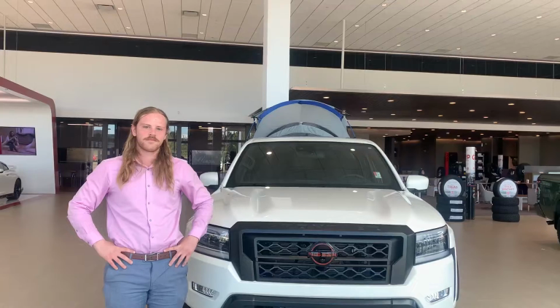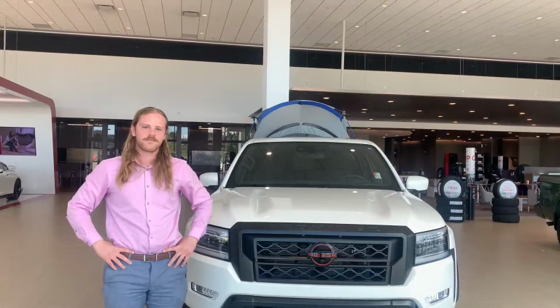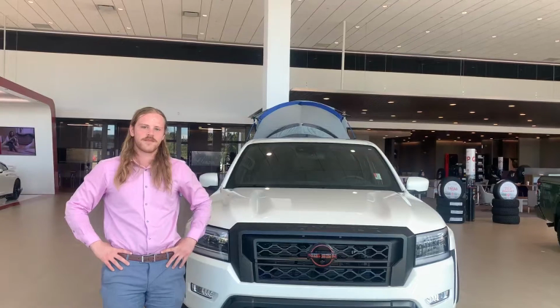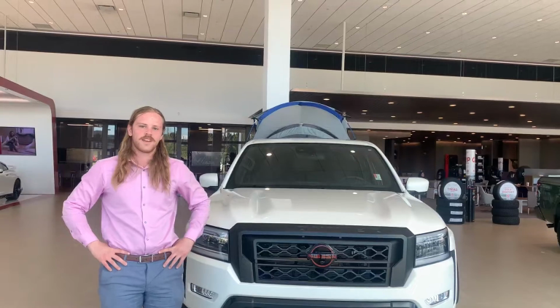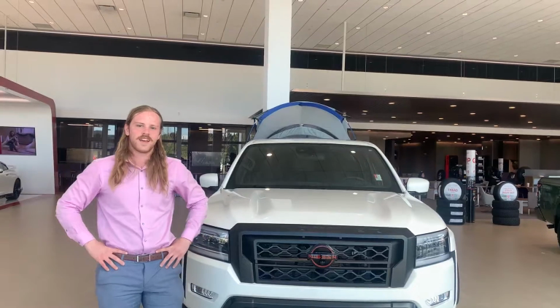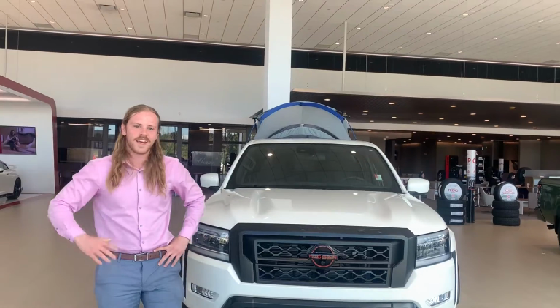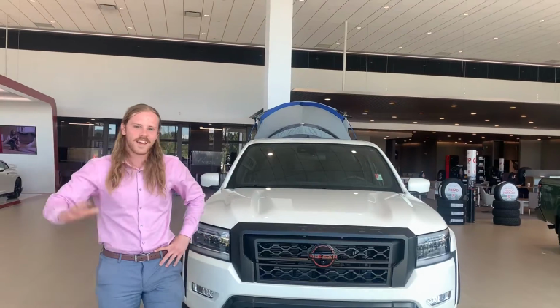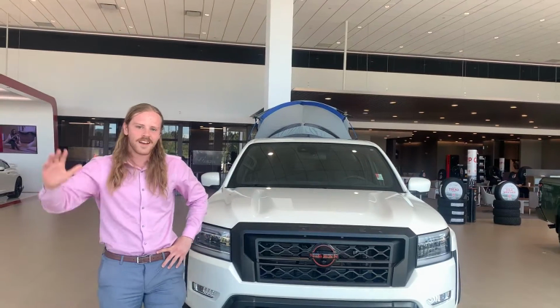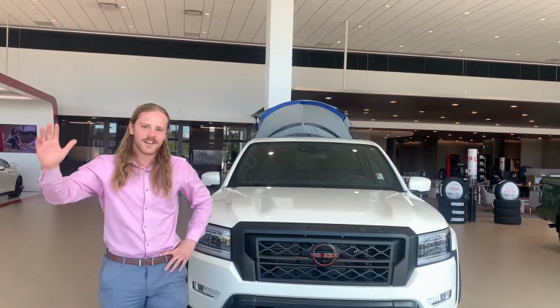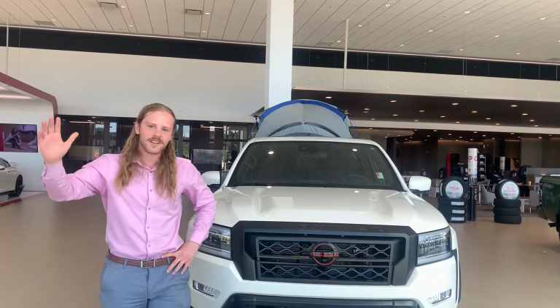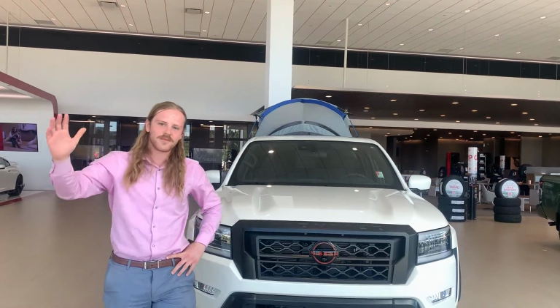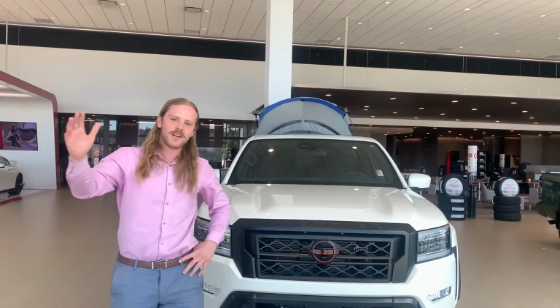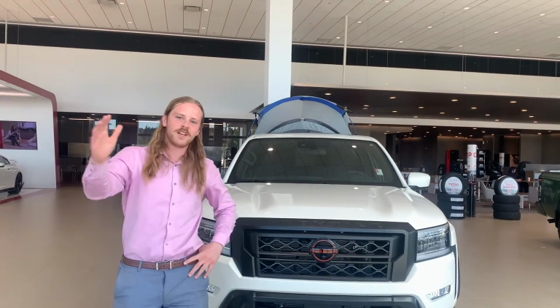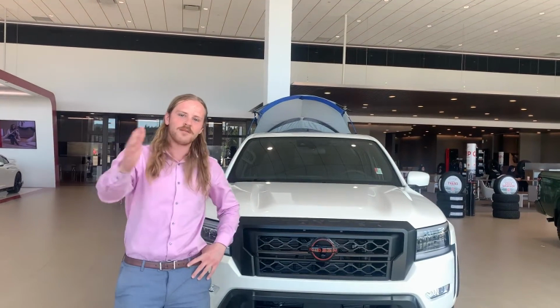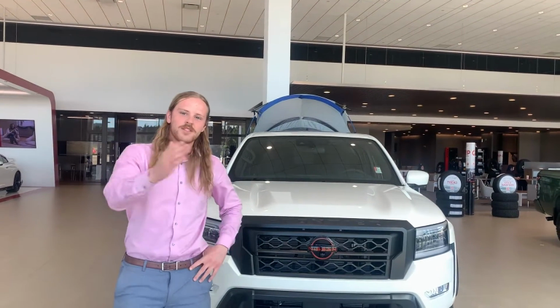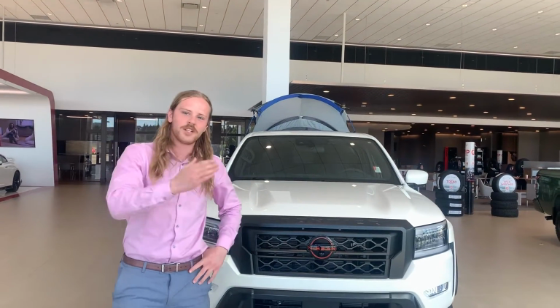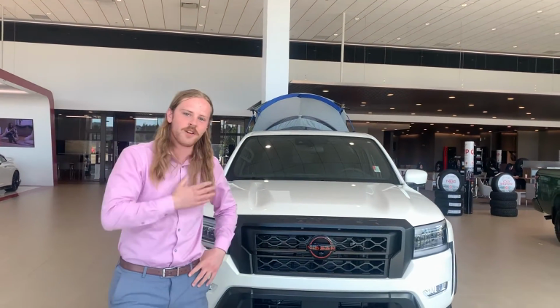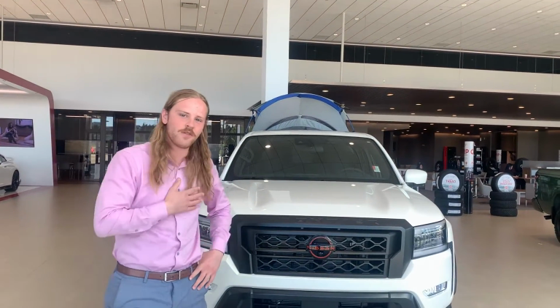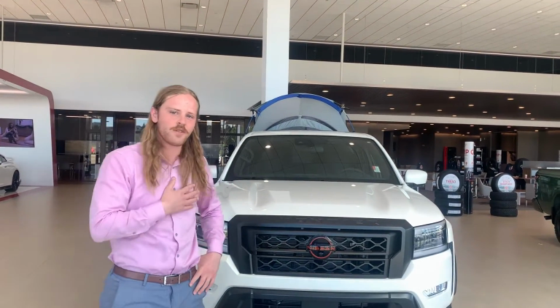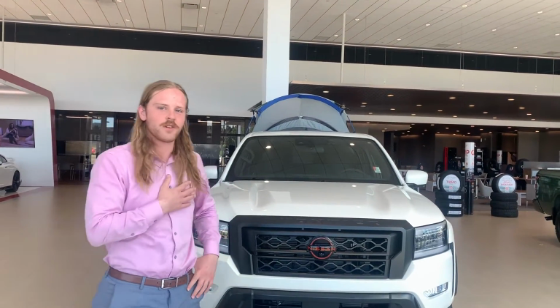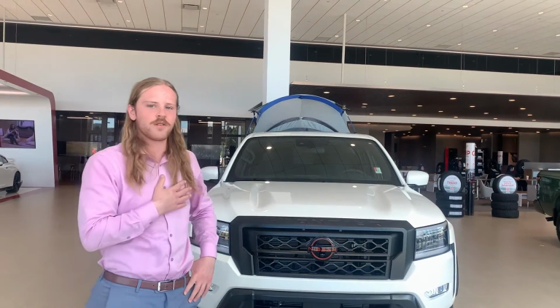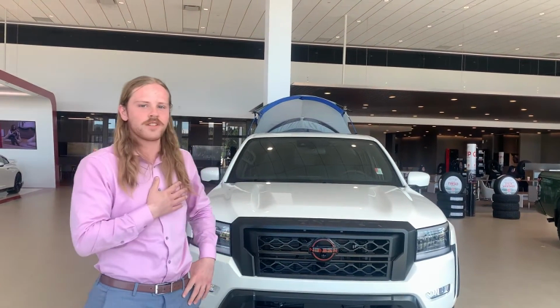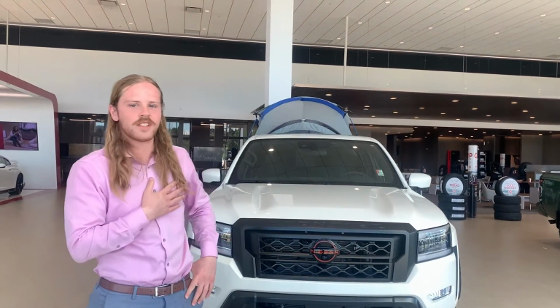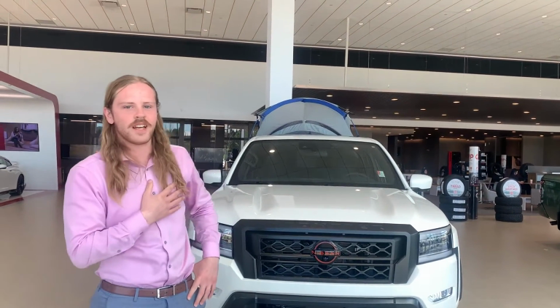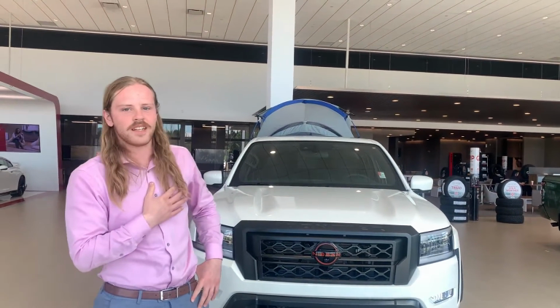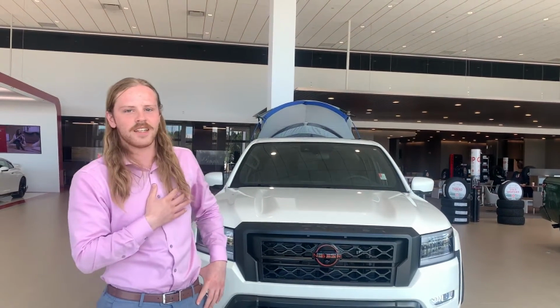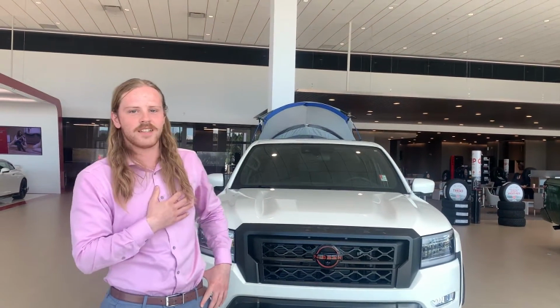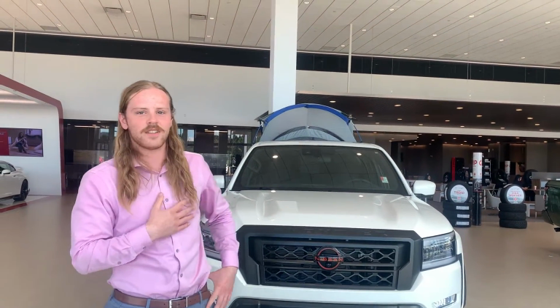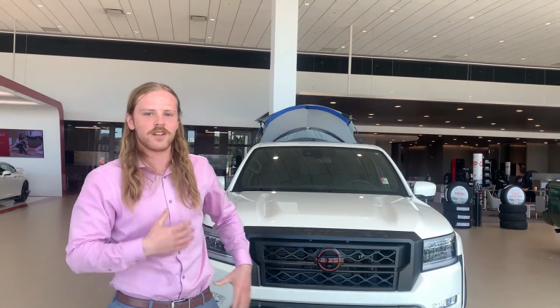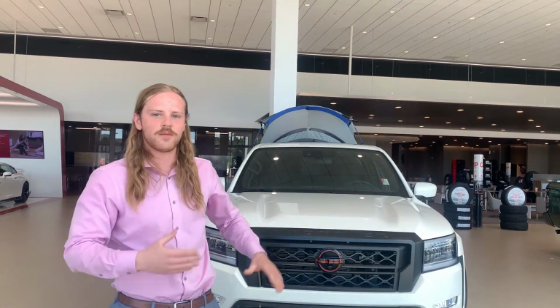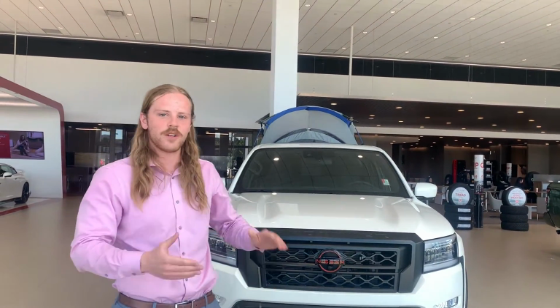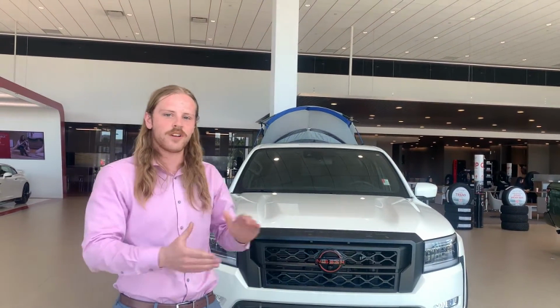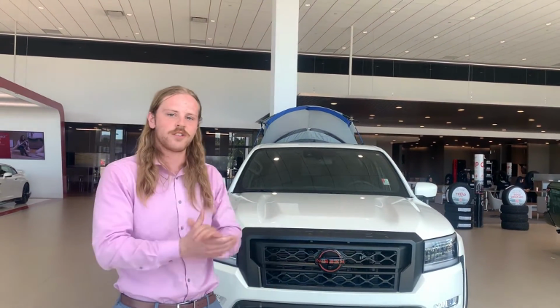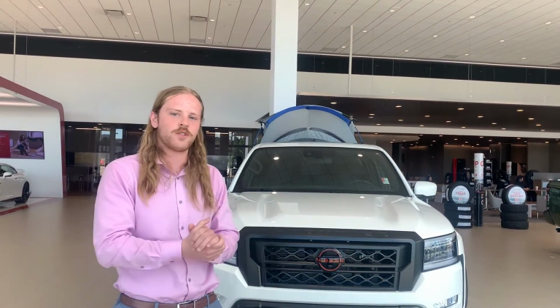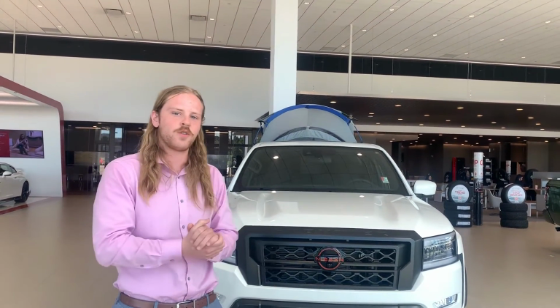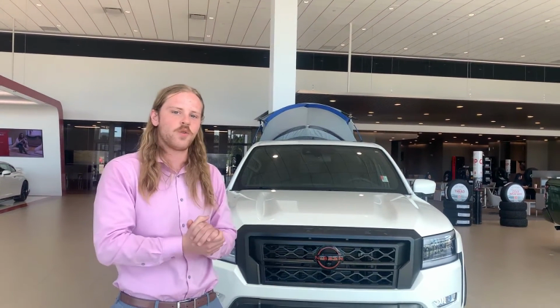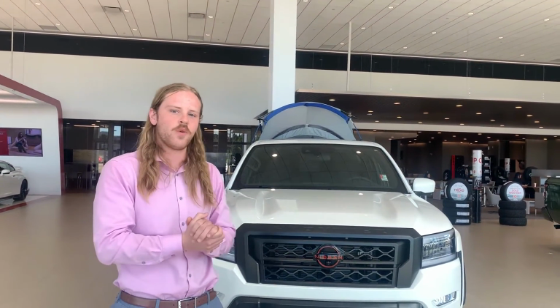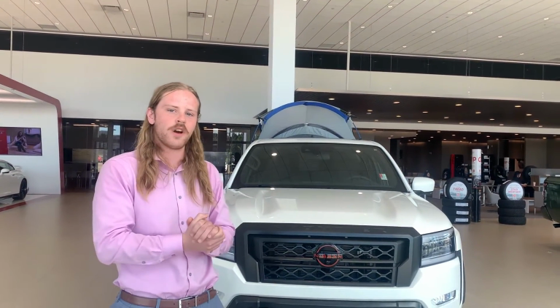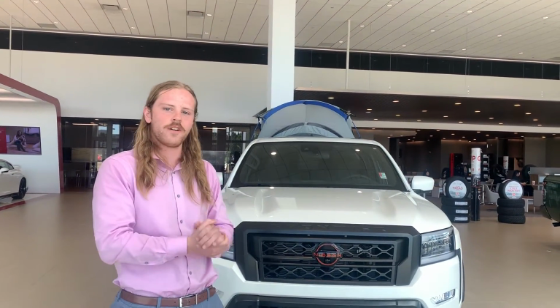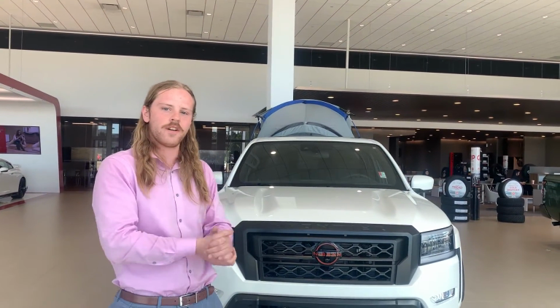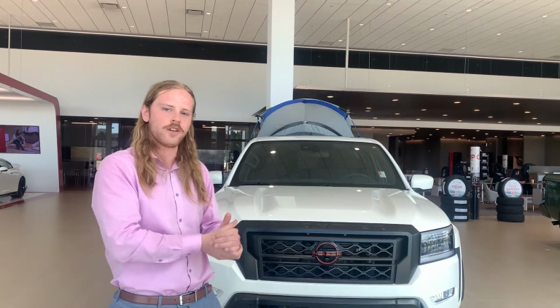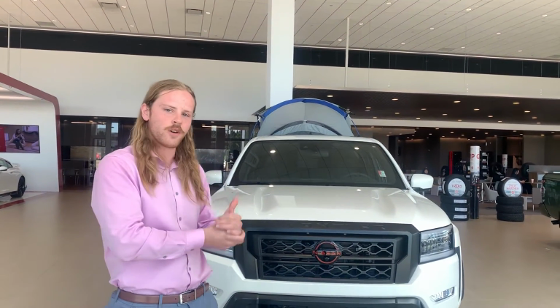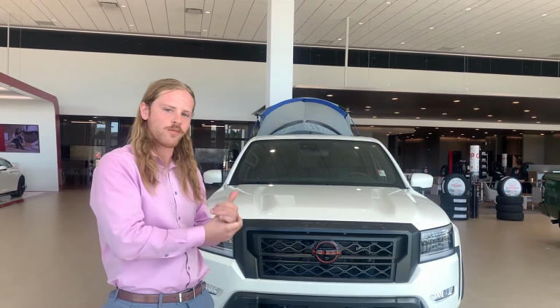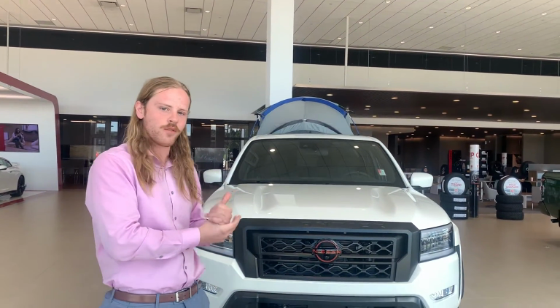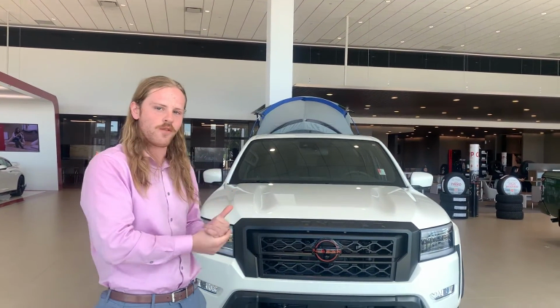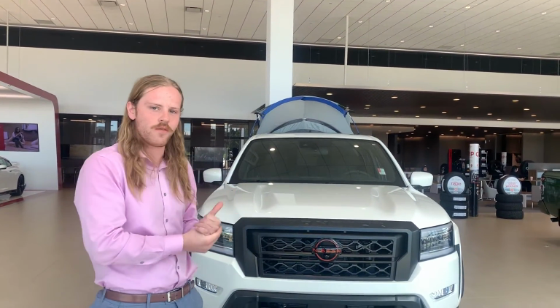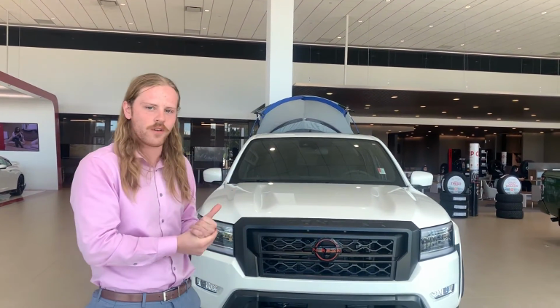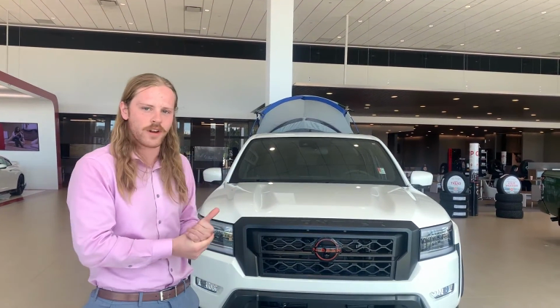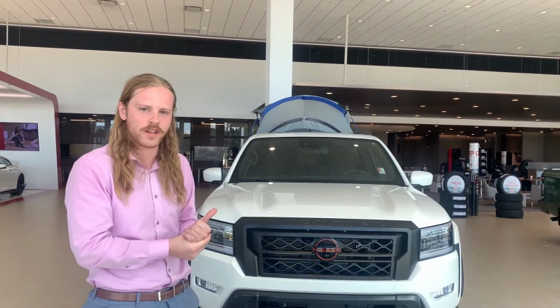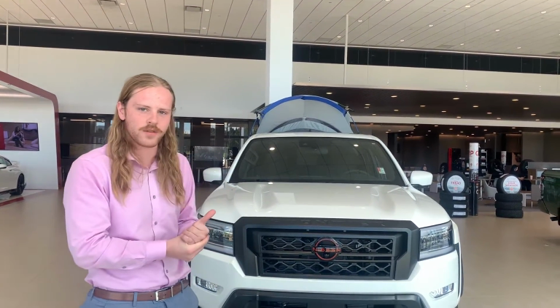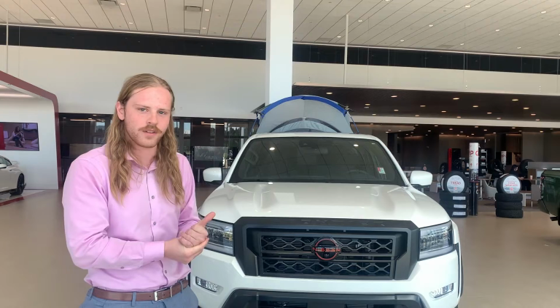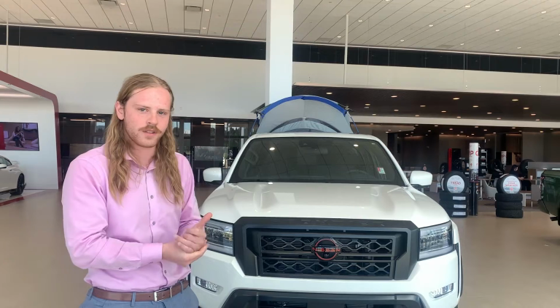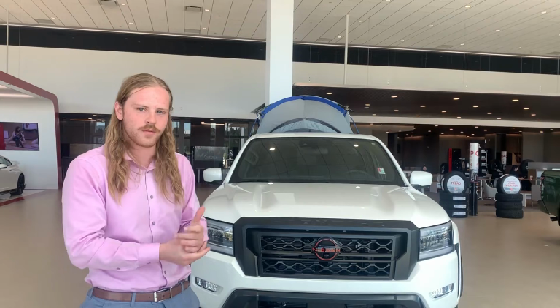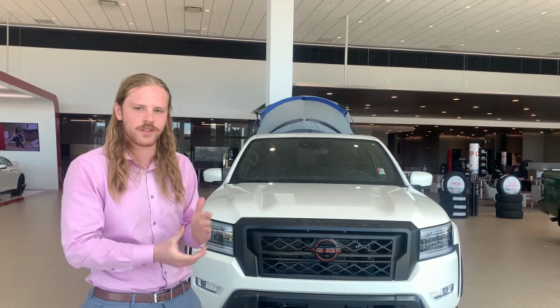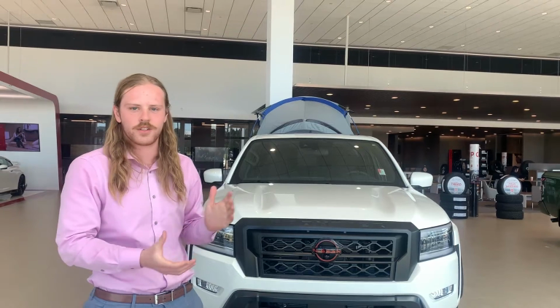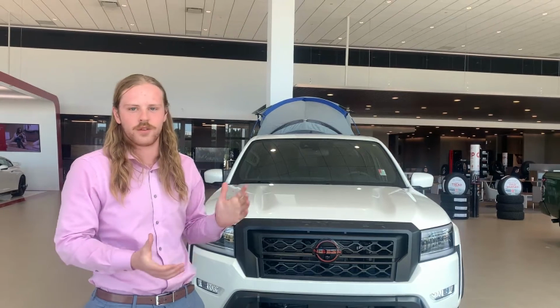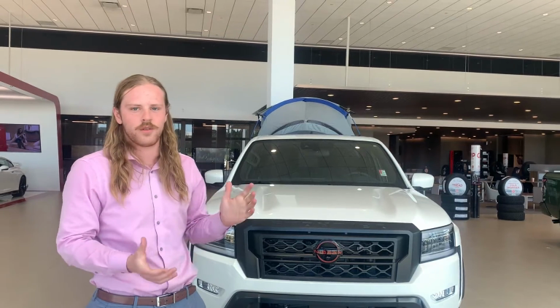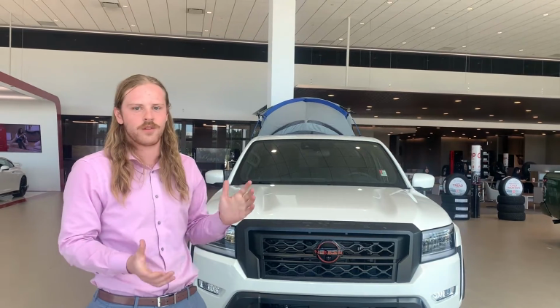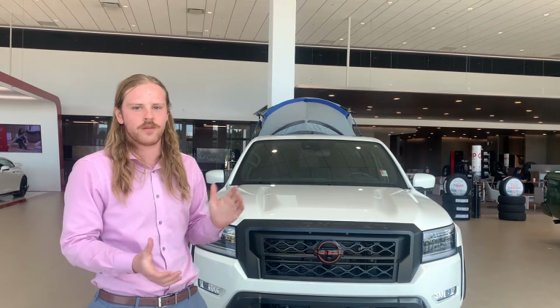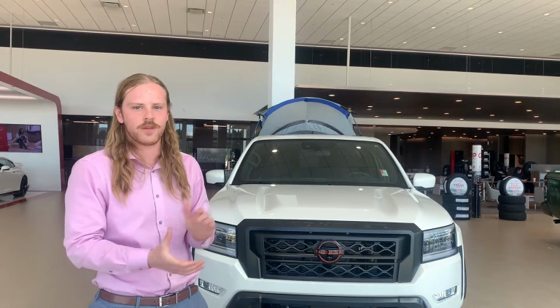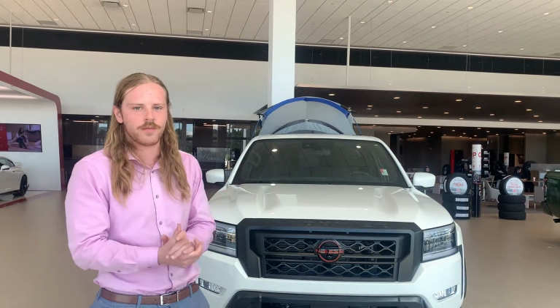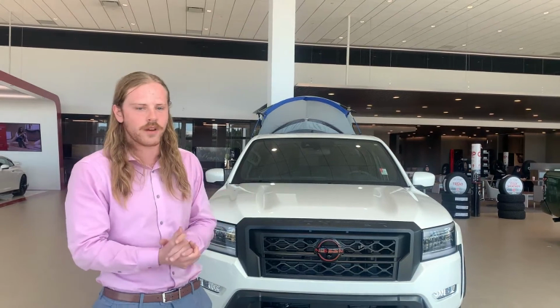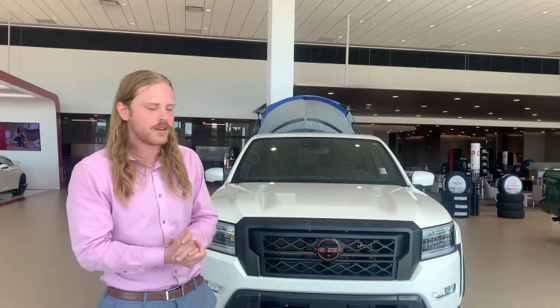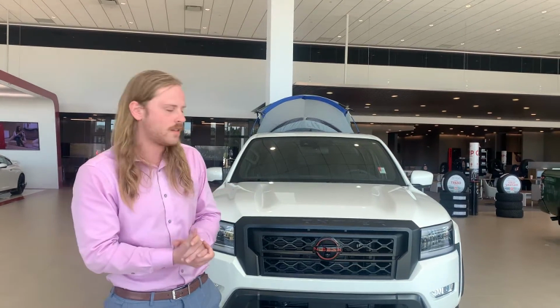Hey Alex, my name is Jay over at Northside Nissan. We got your inquiry on our Pro 4X, so I just wanted to show you a little bit about it.